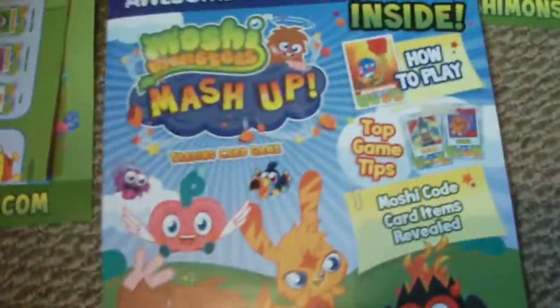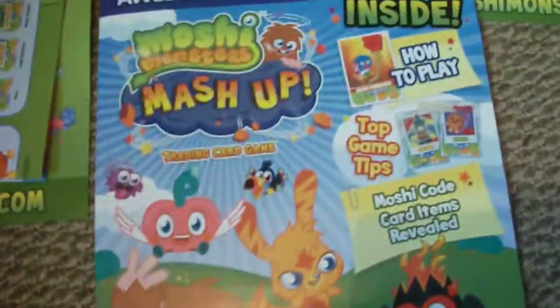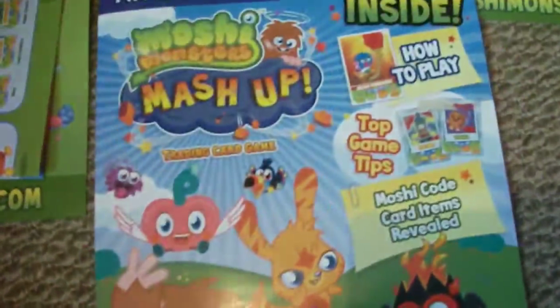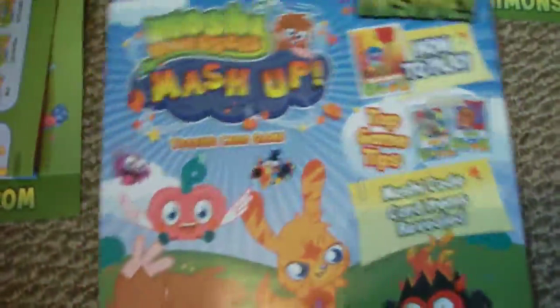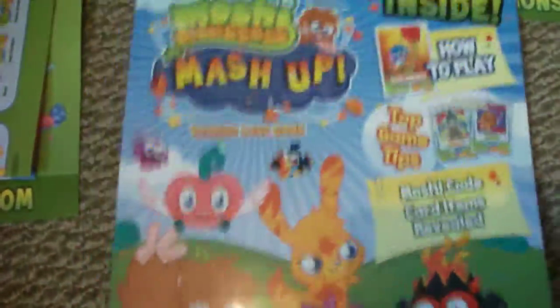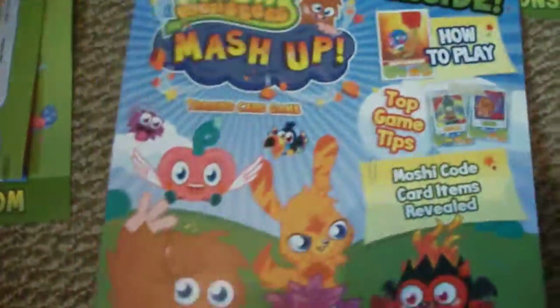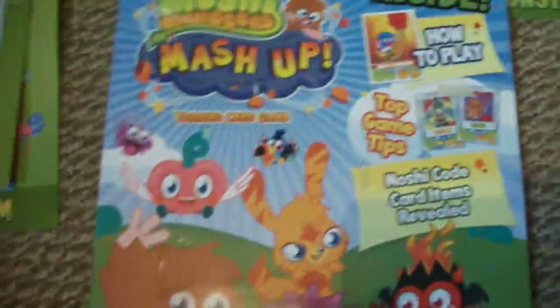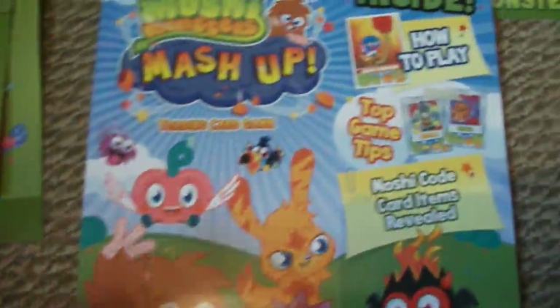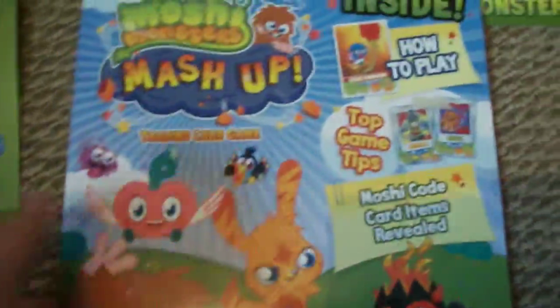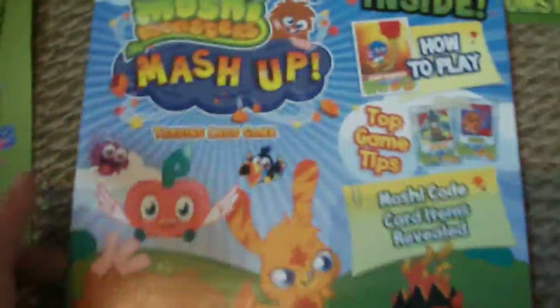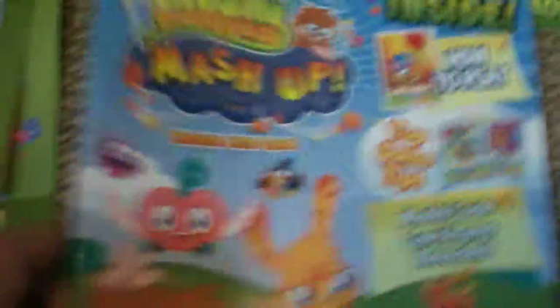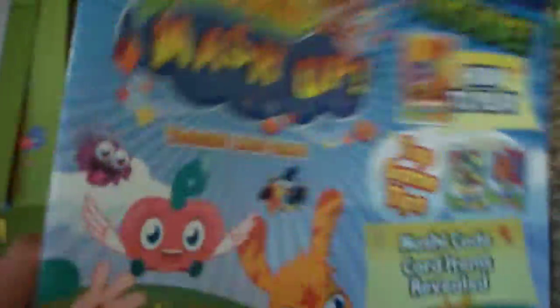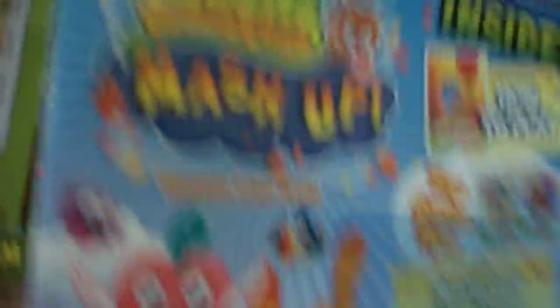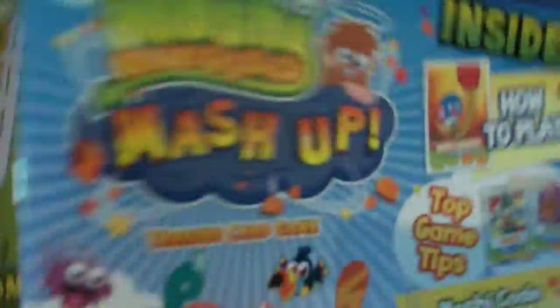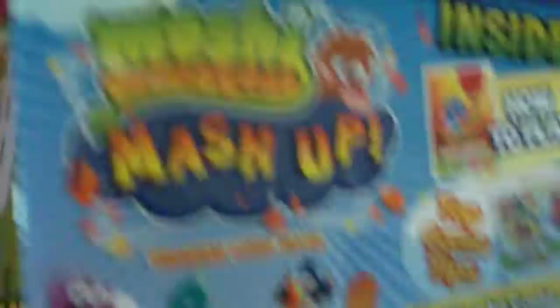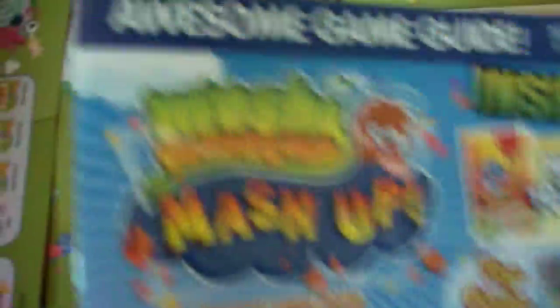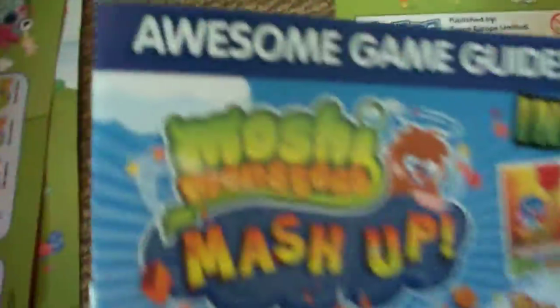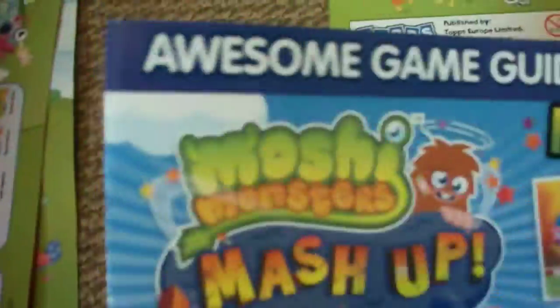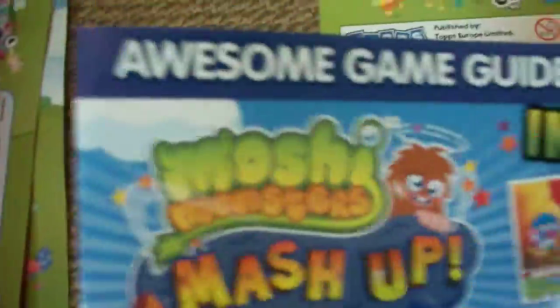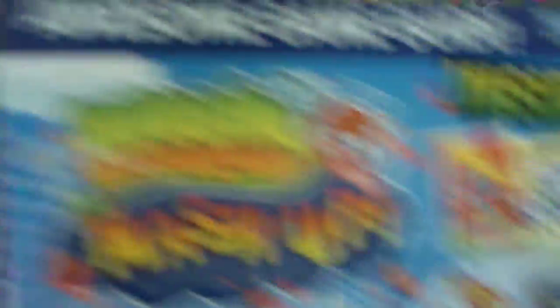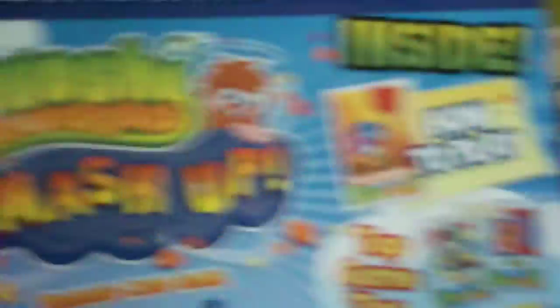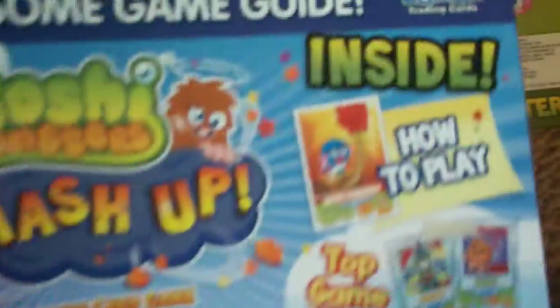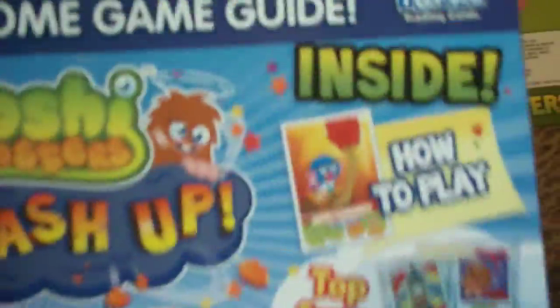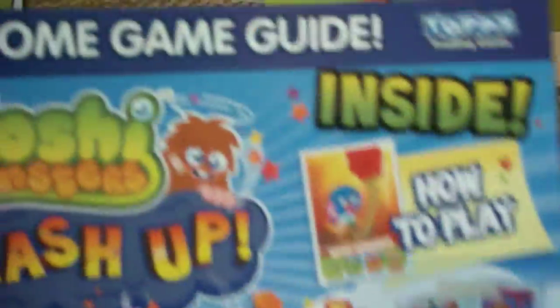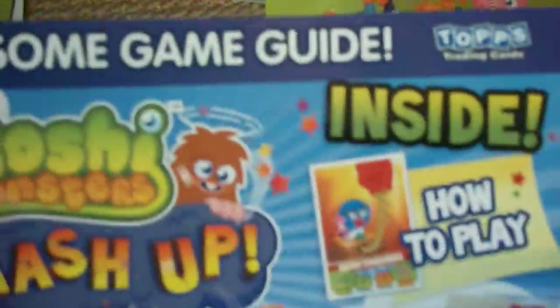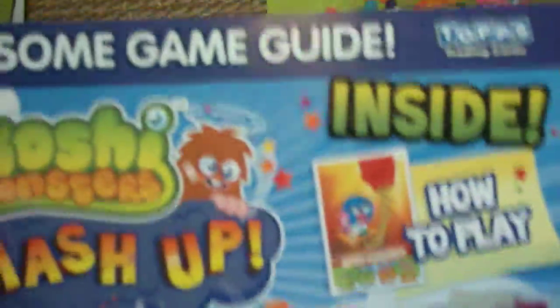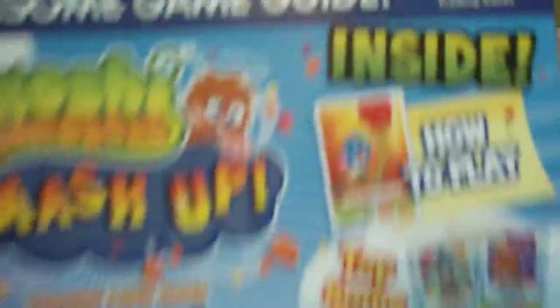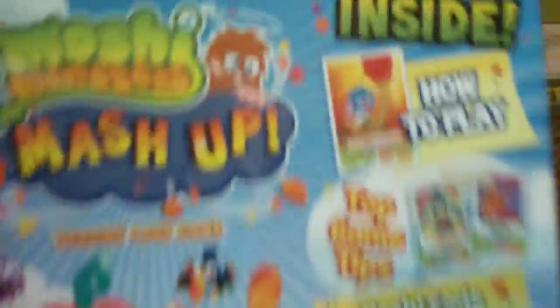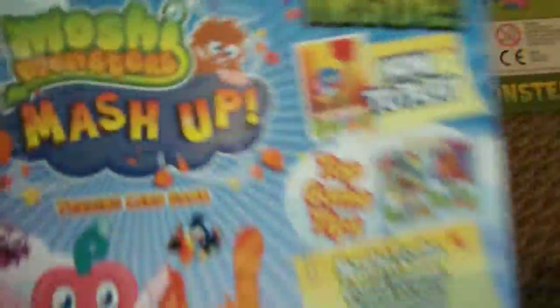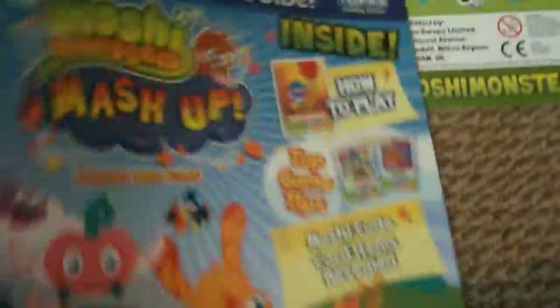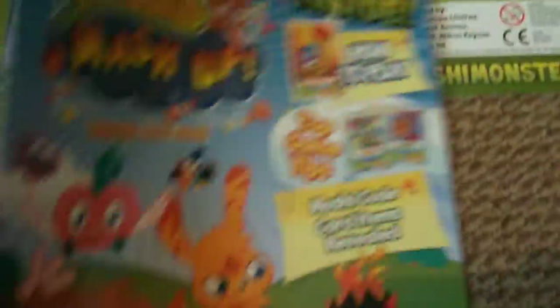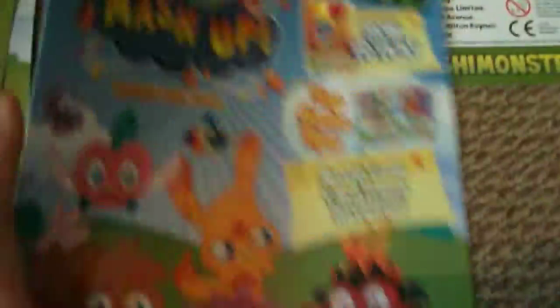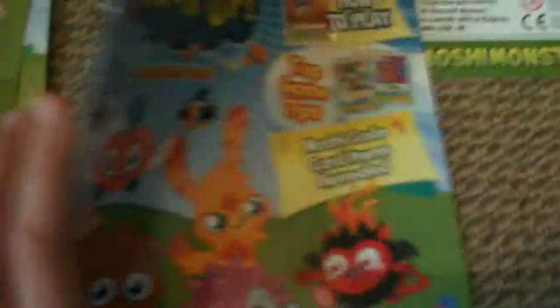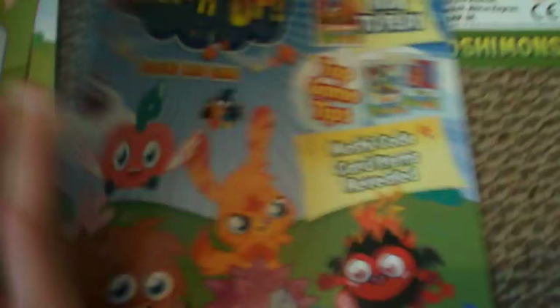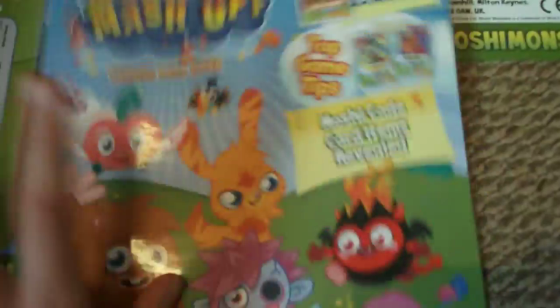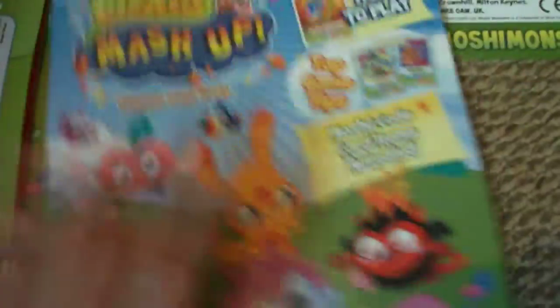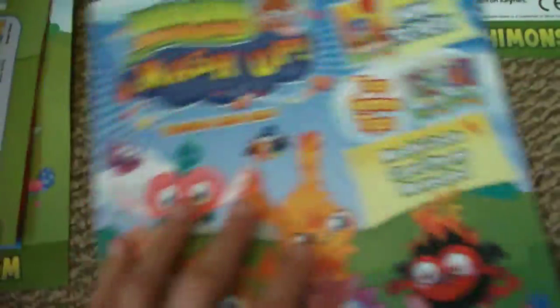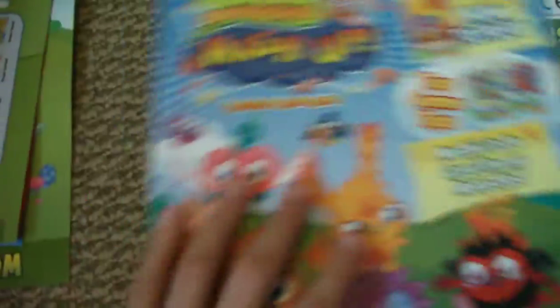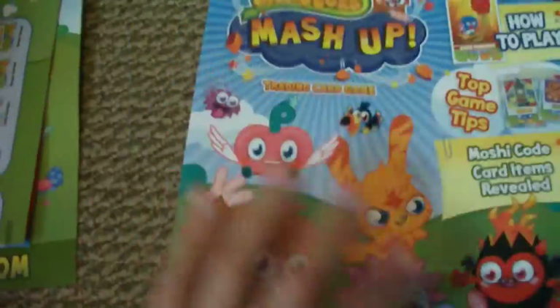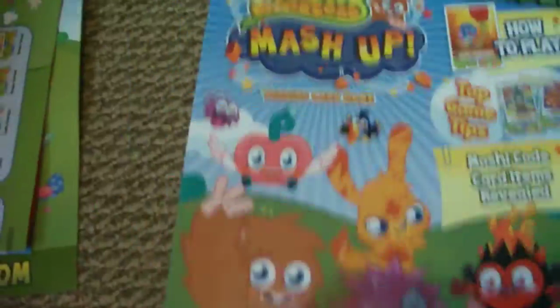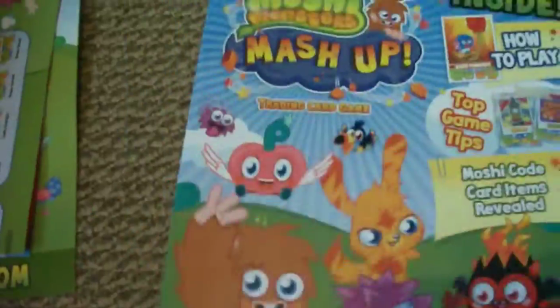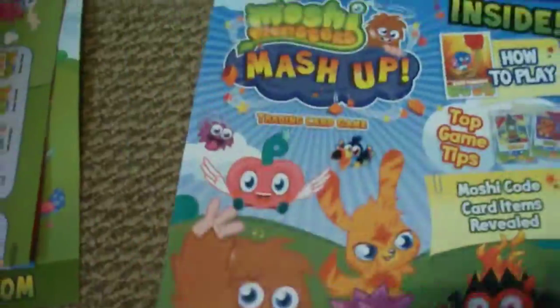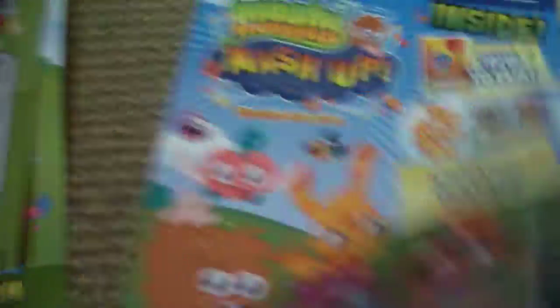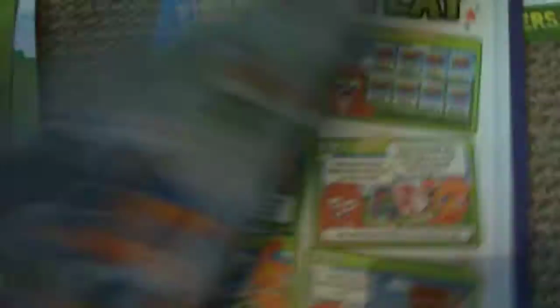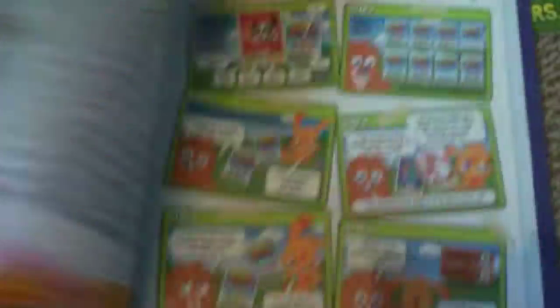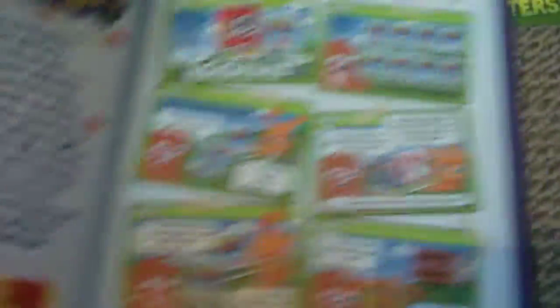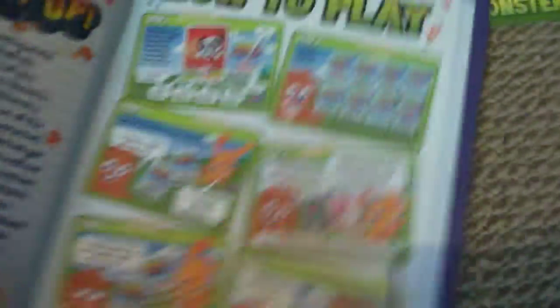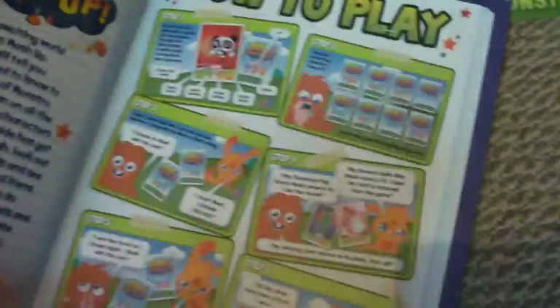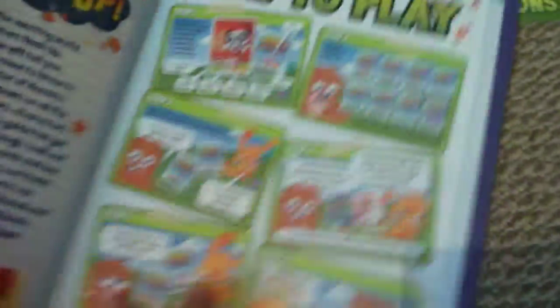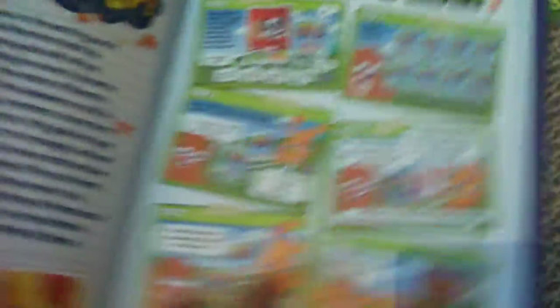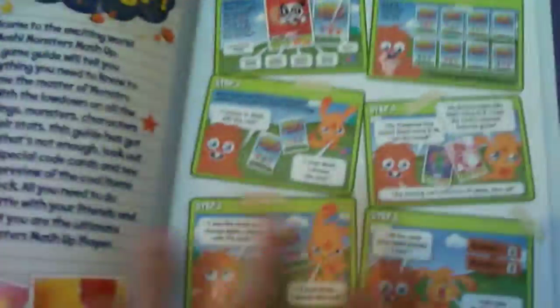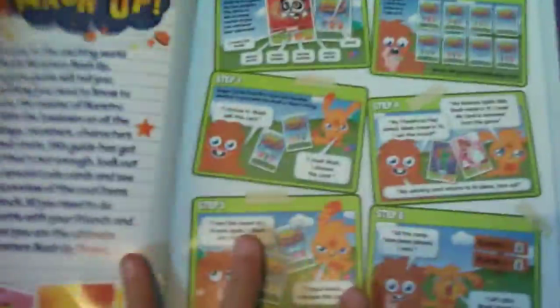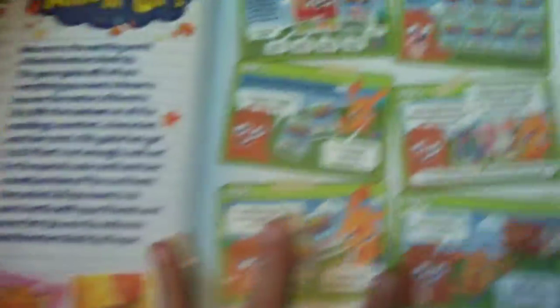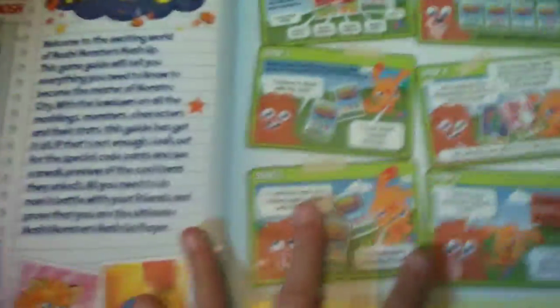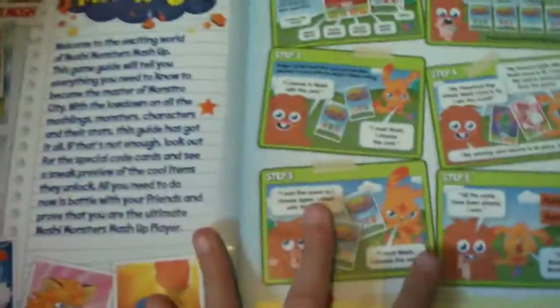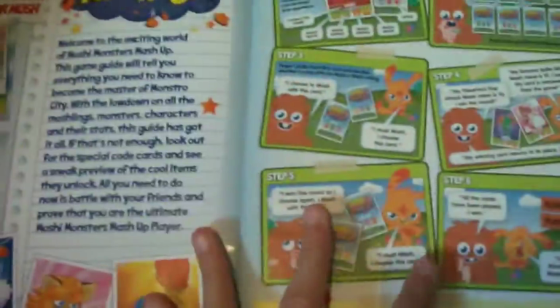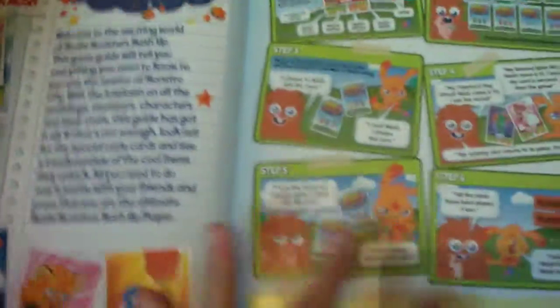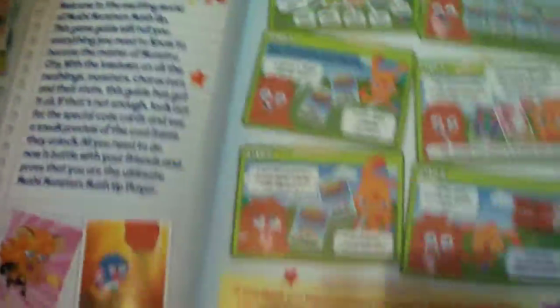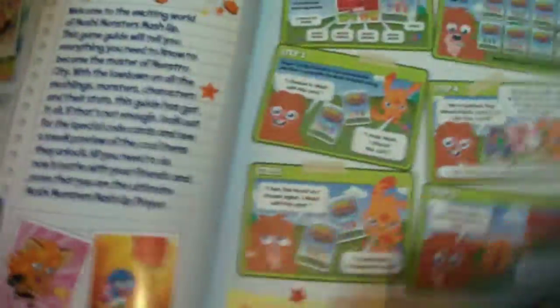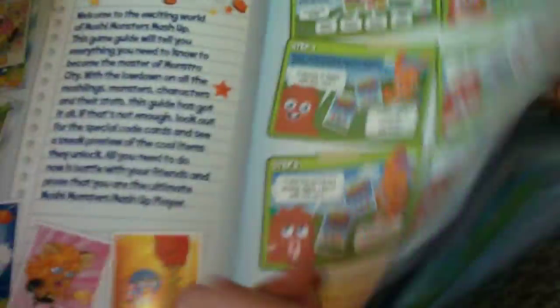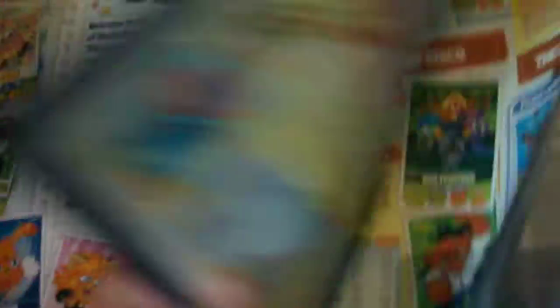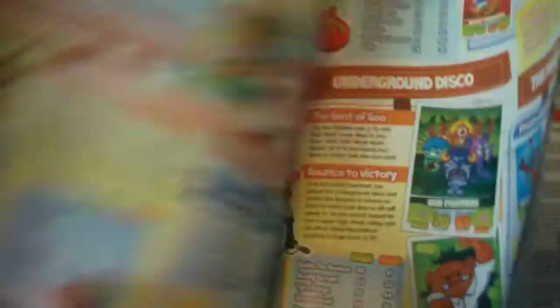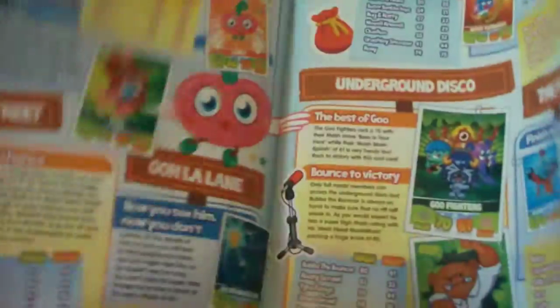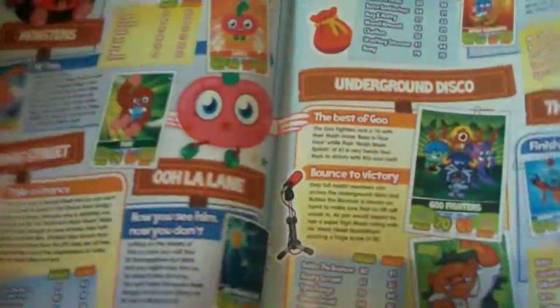And here is the awesome game guide and it just tells you how to play and do really well at this game.